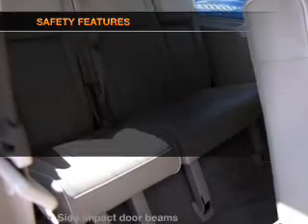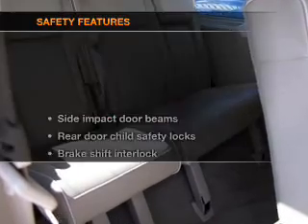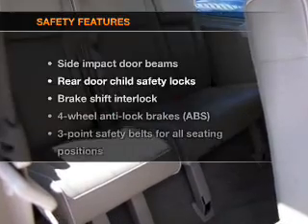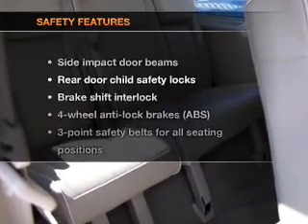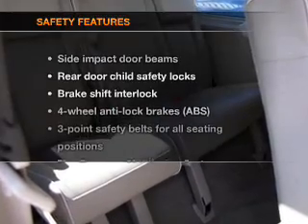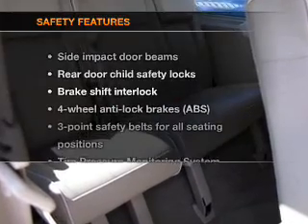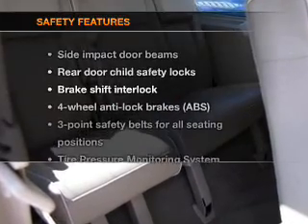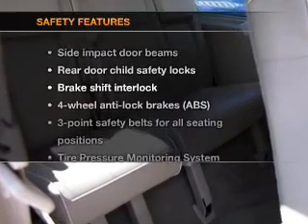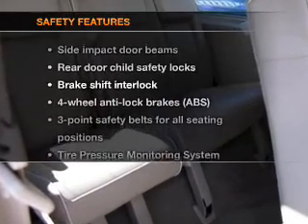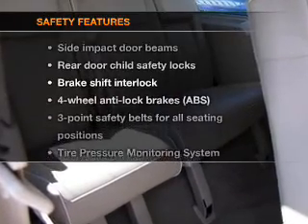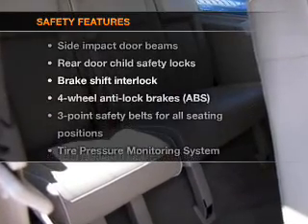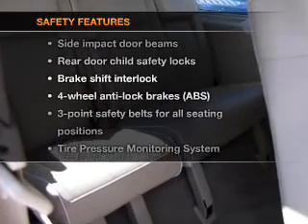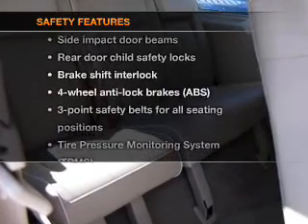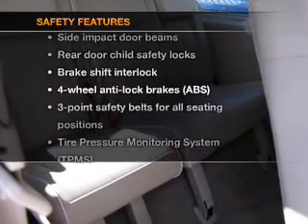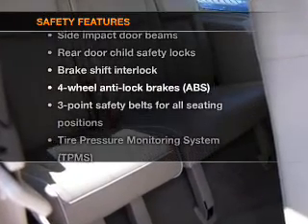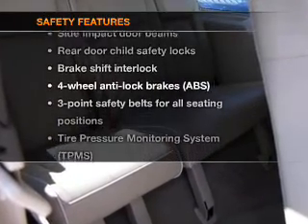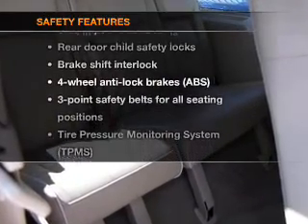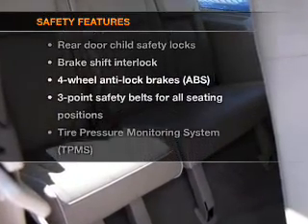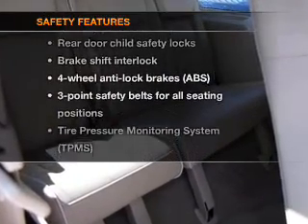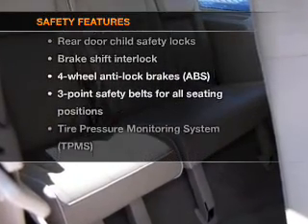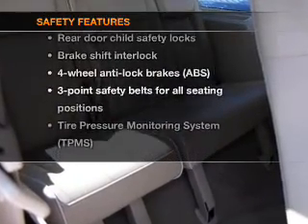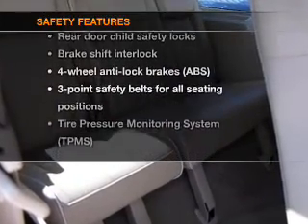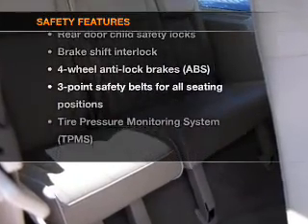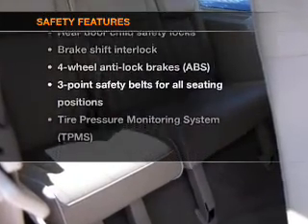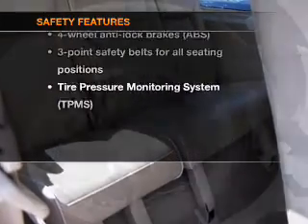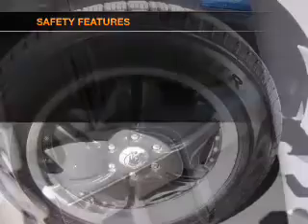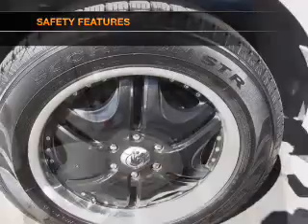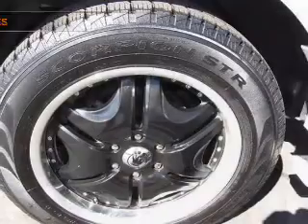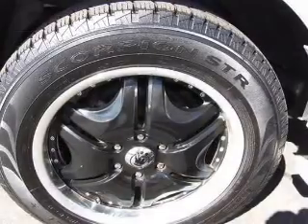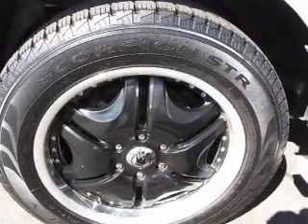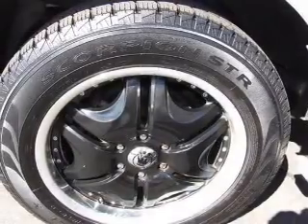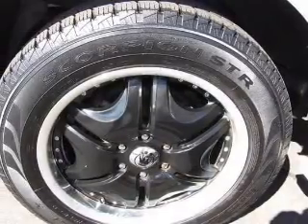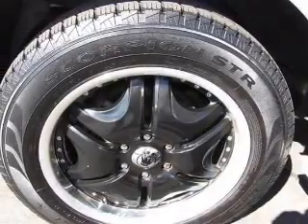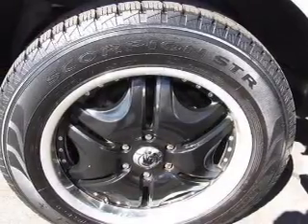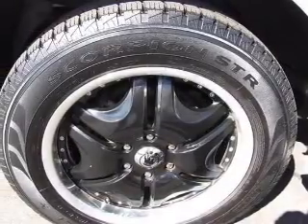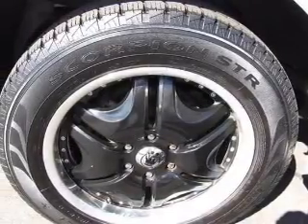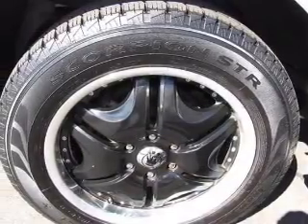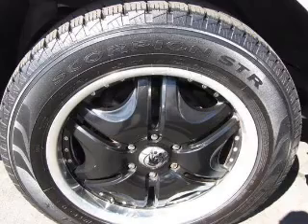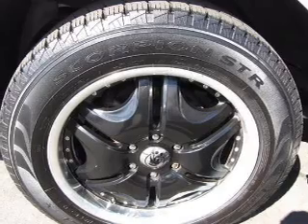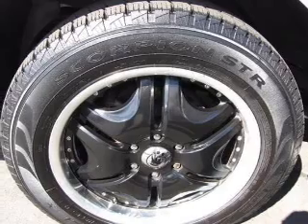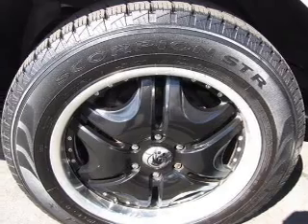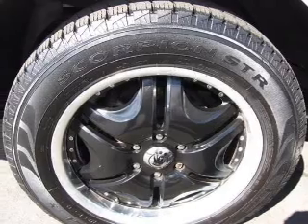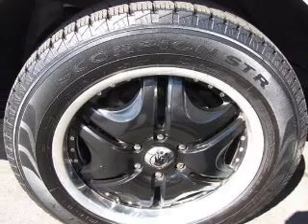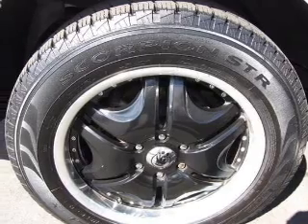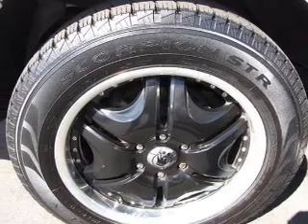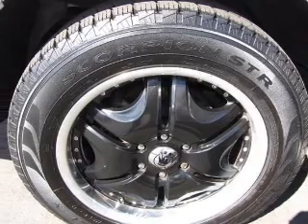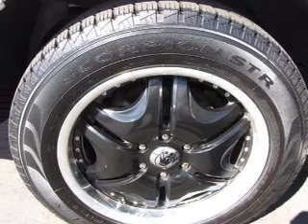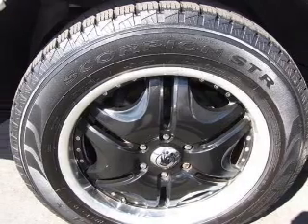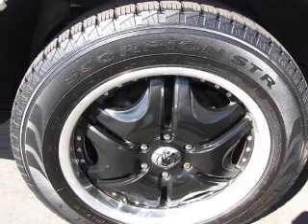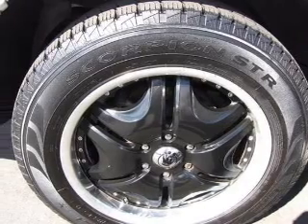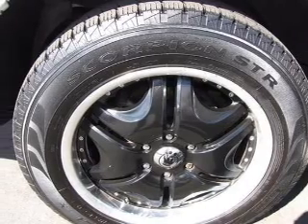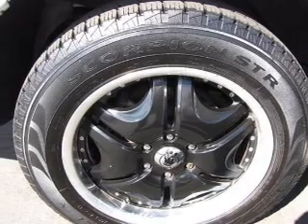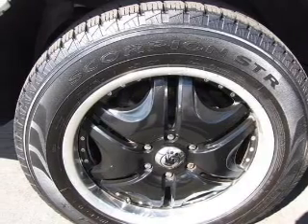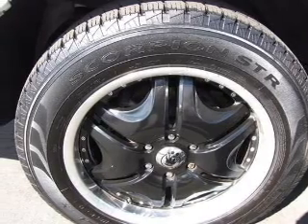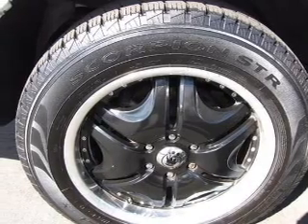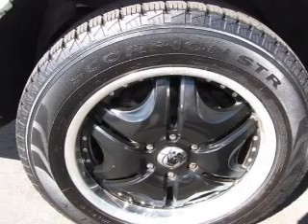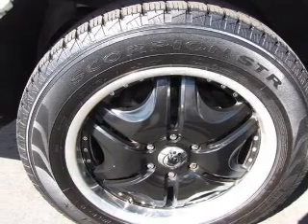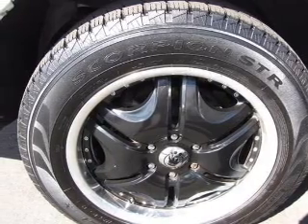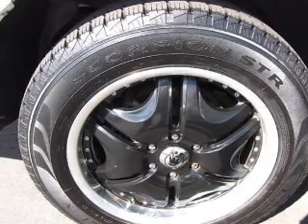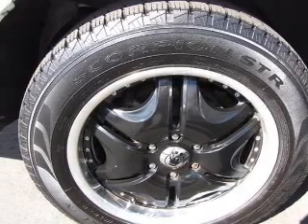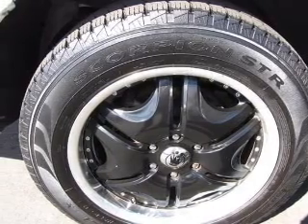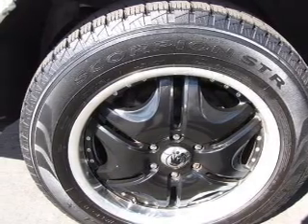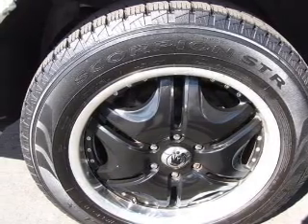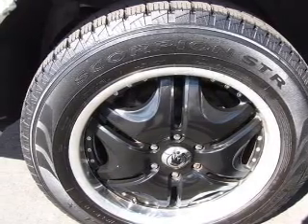And for your peace of mind, the following safety equipment is included: side airbag, stability control, and low tire pressure warning.